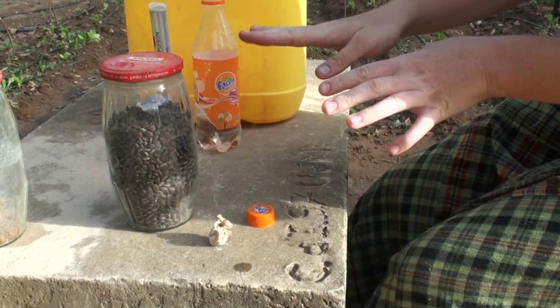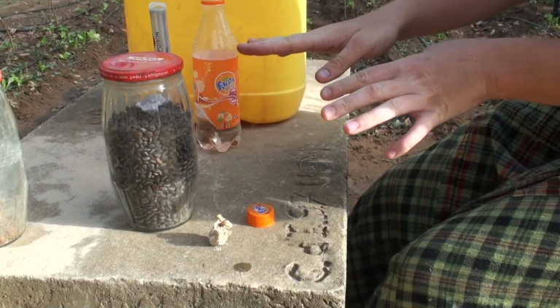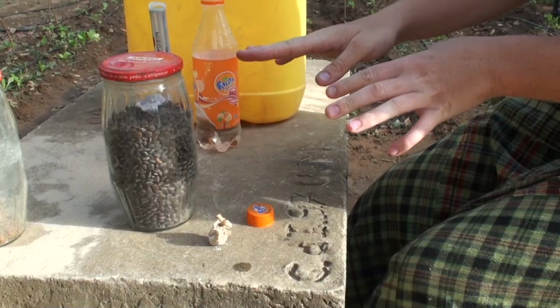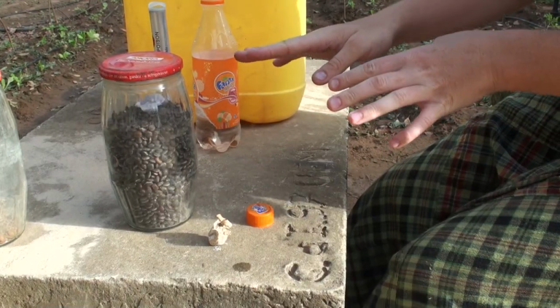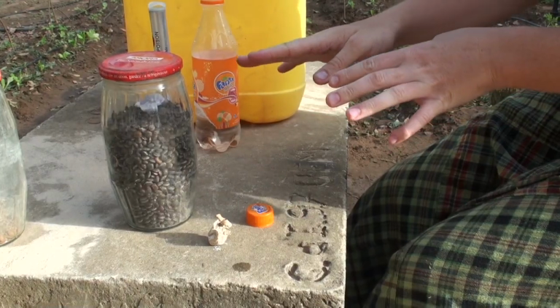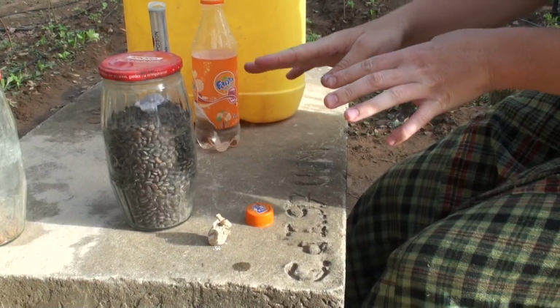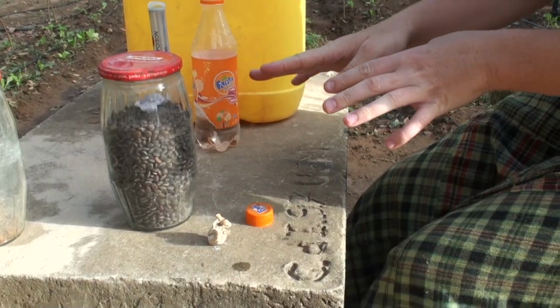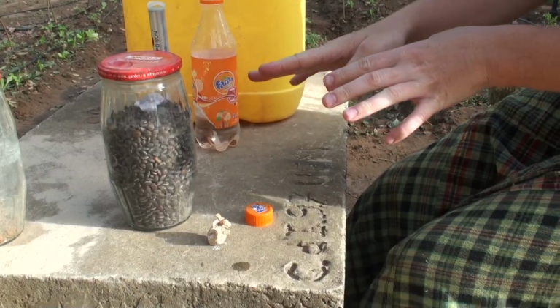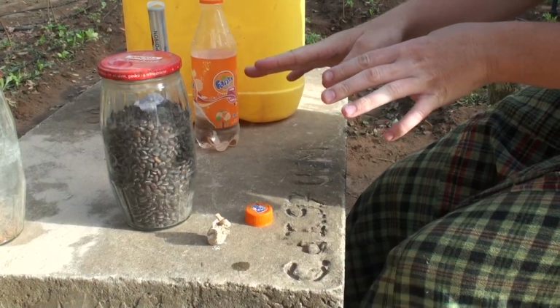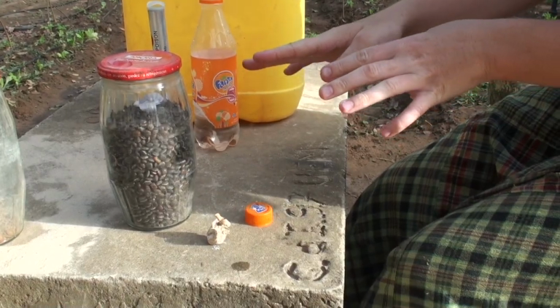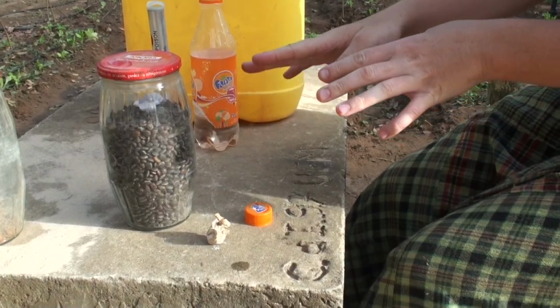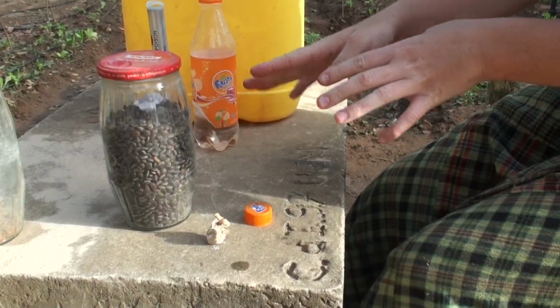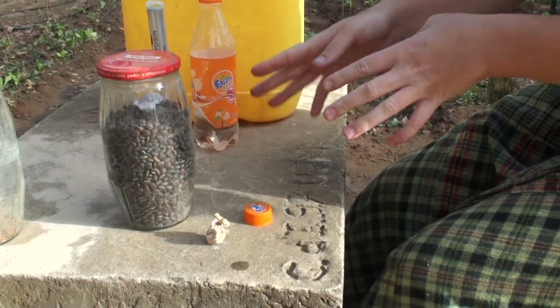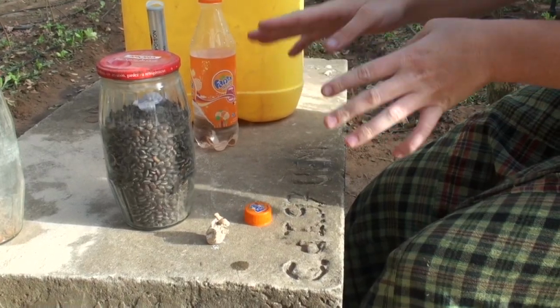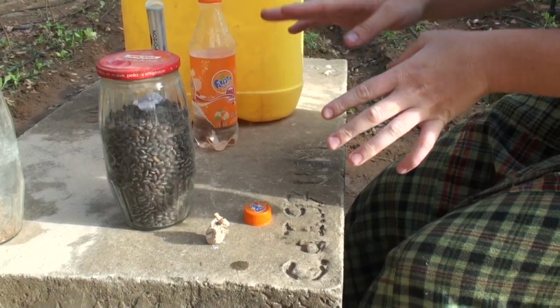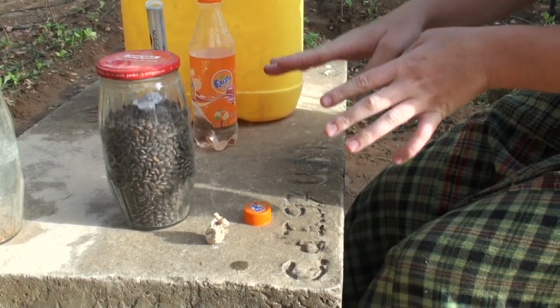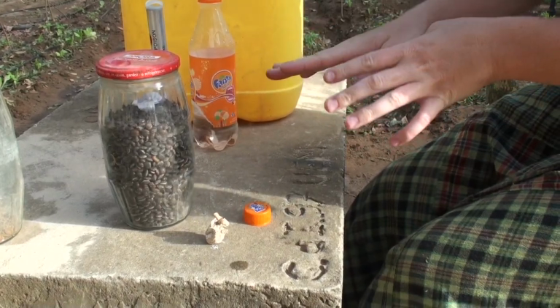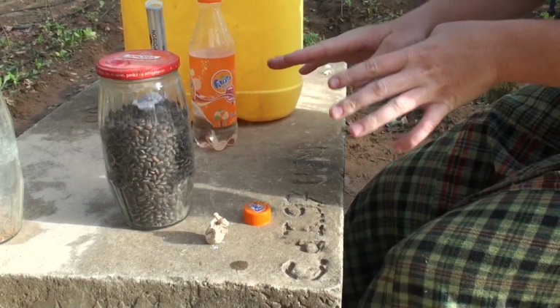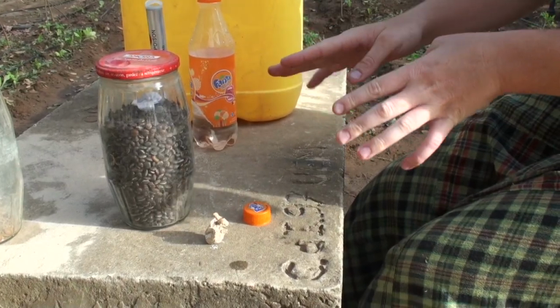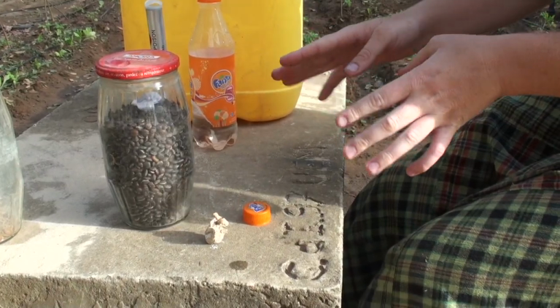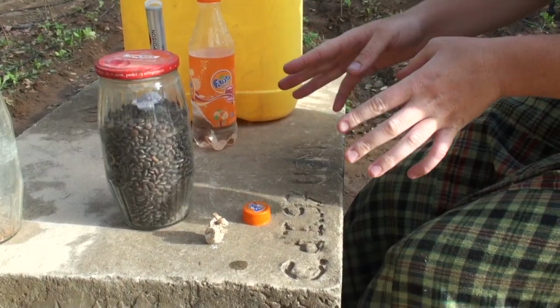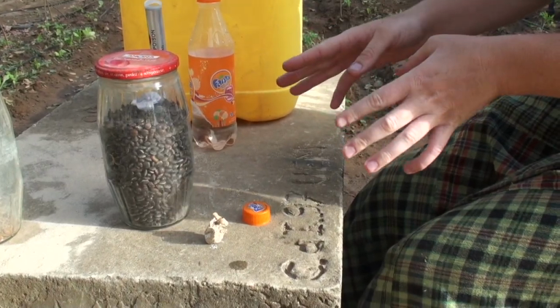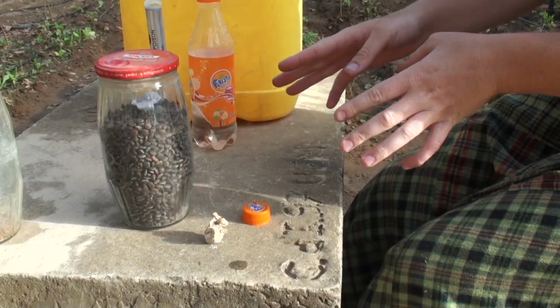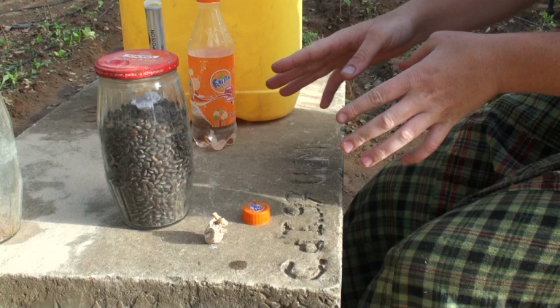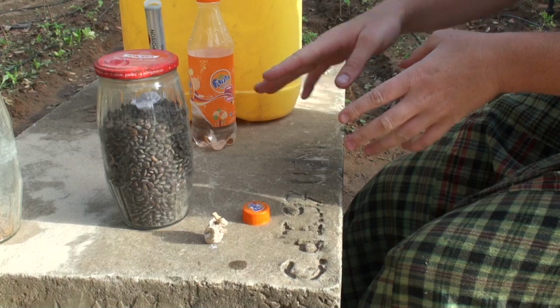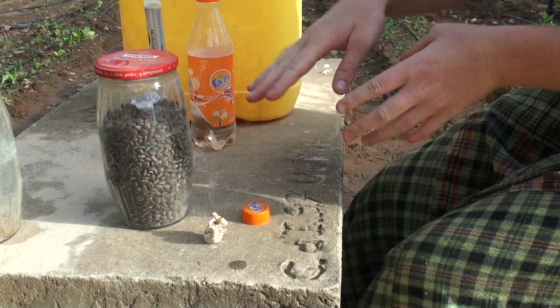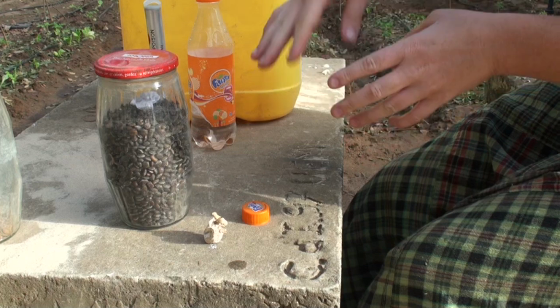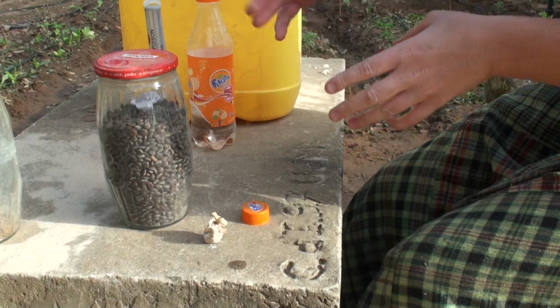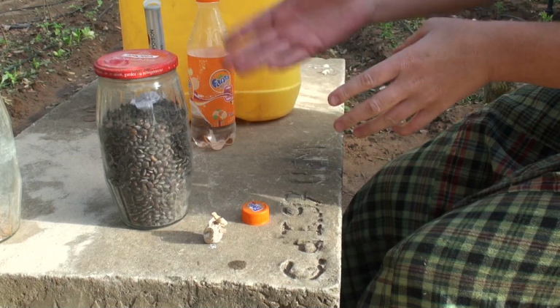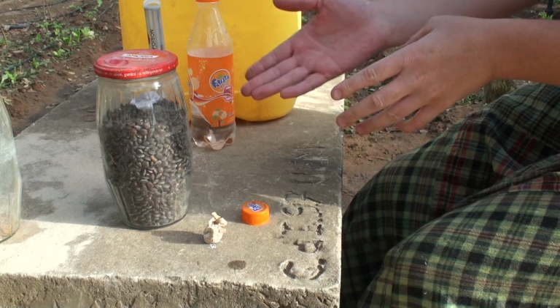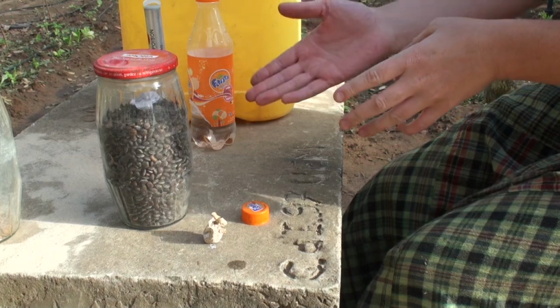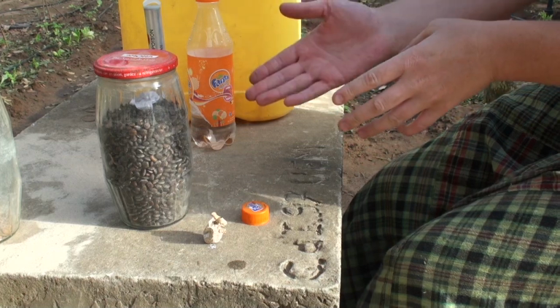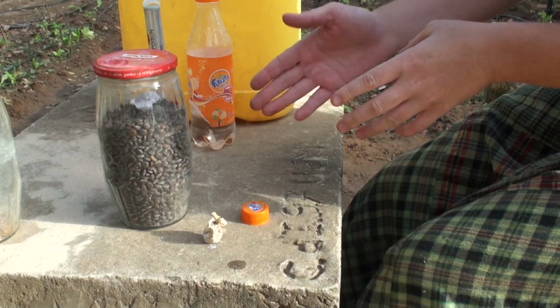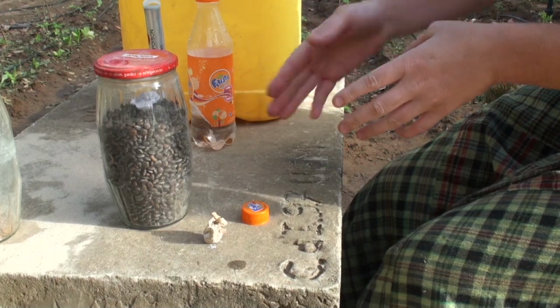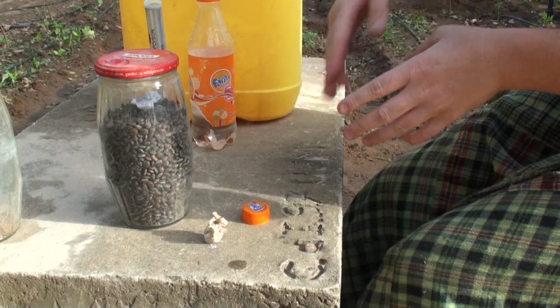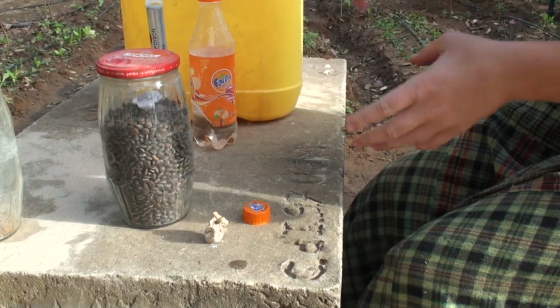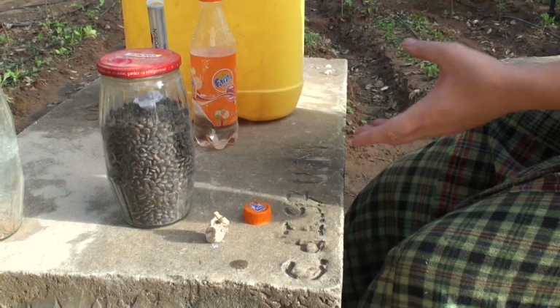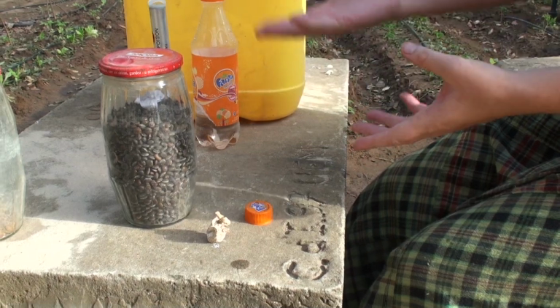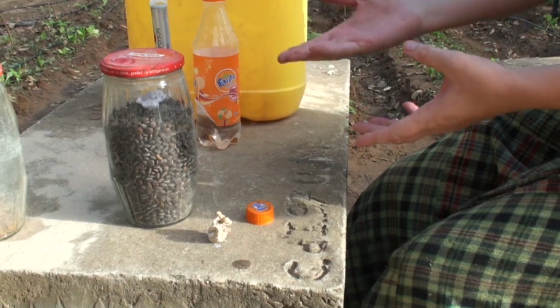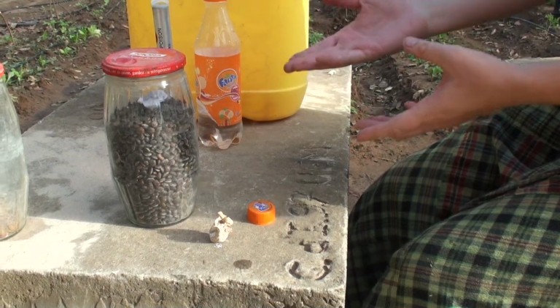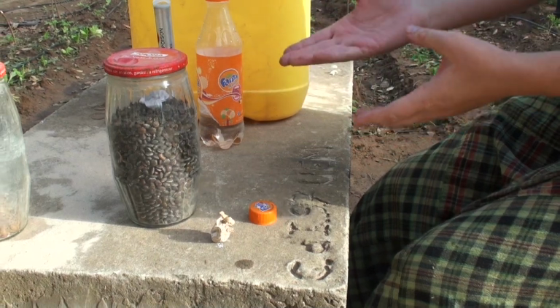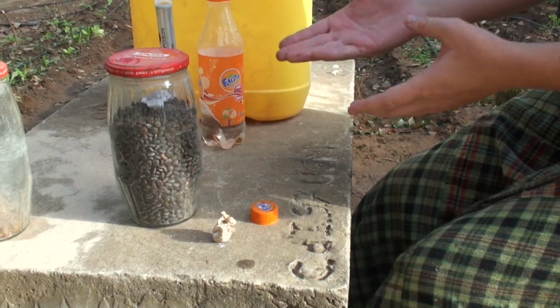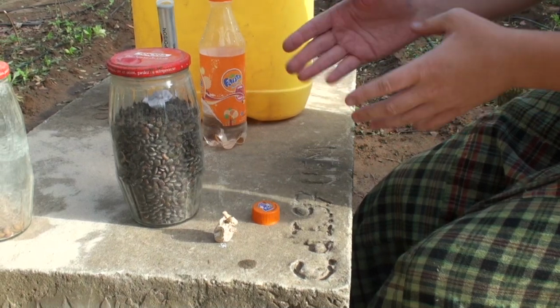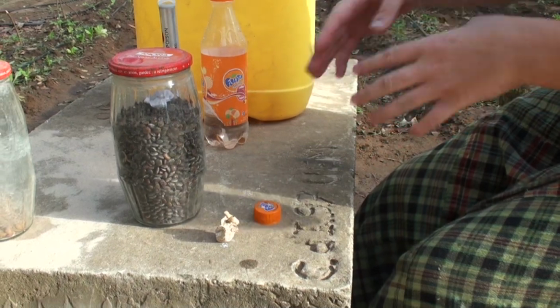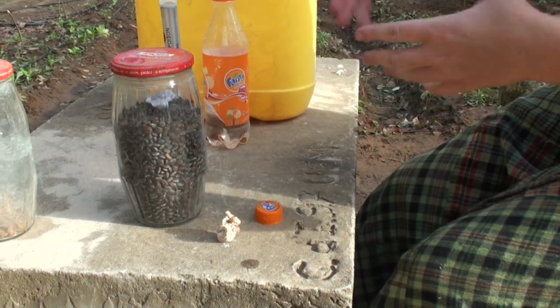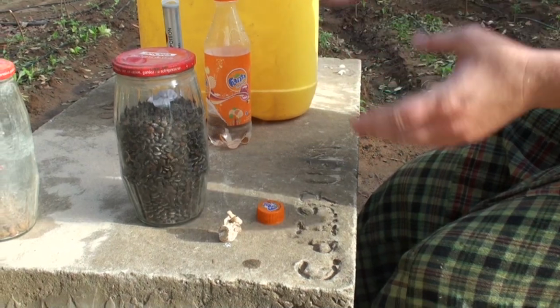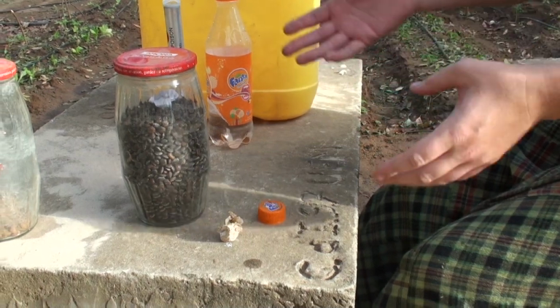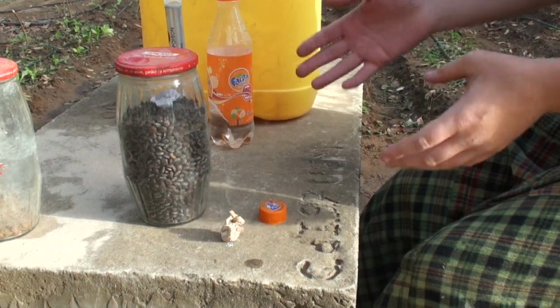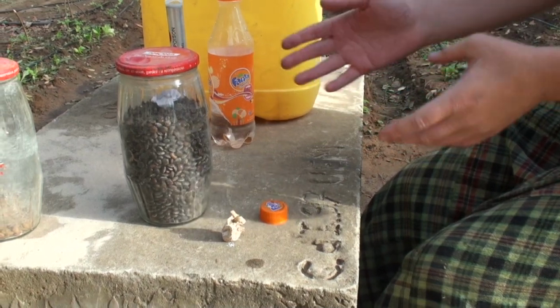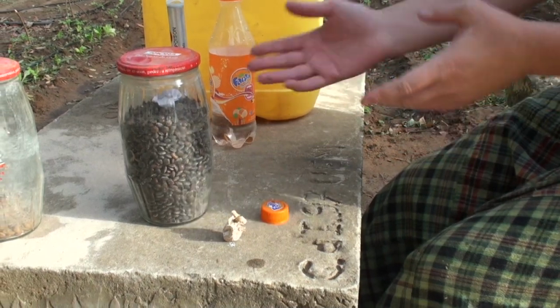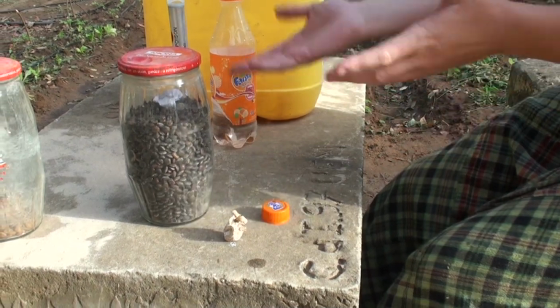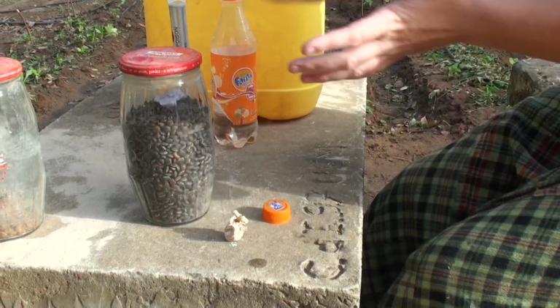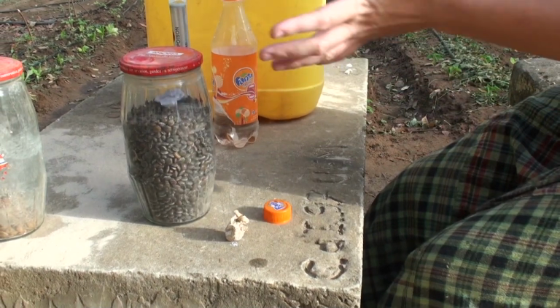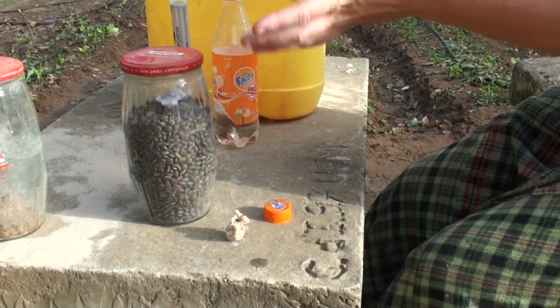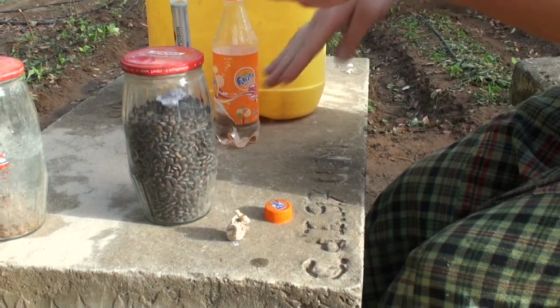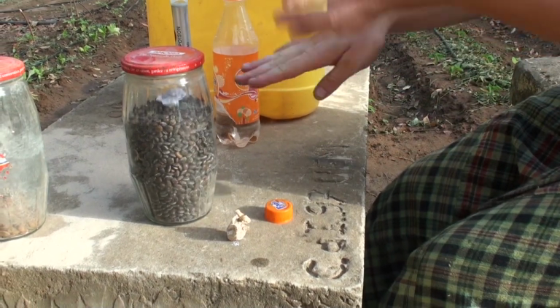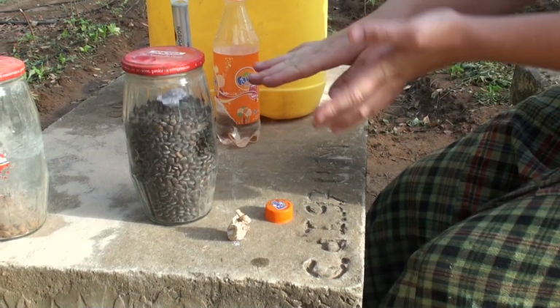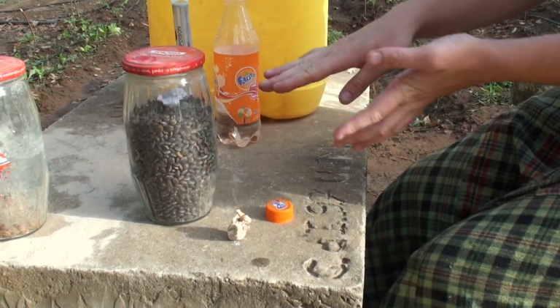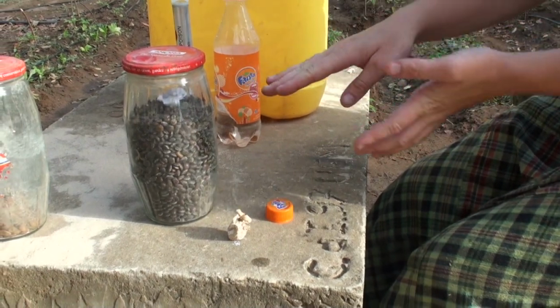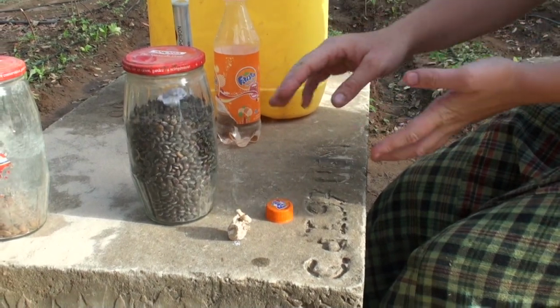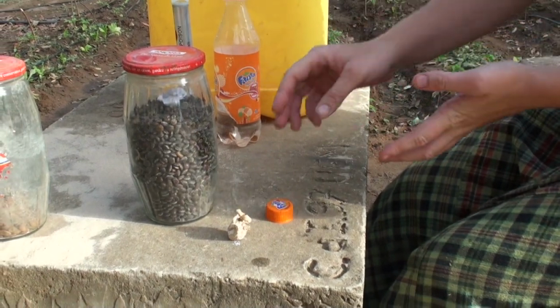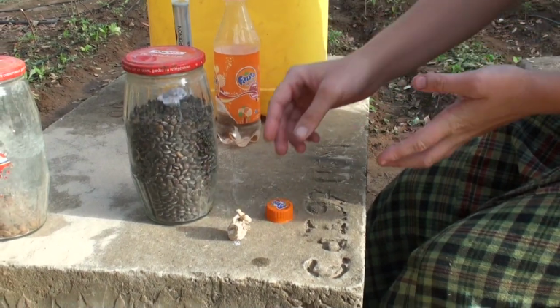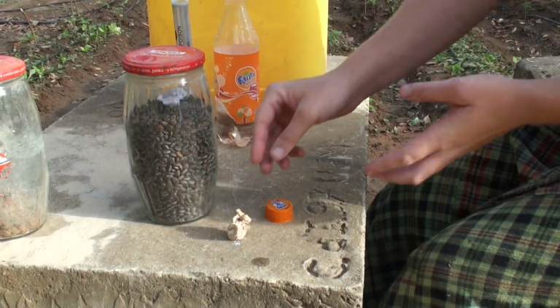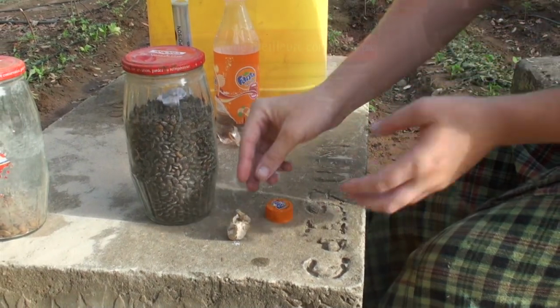The Phostoxin will need to sit for a week or two weeks. Once you open it, the chemical properties will be released and you will have to repeat the process.